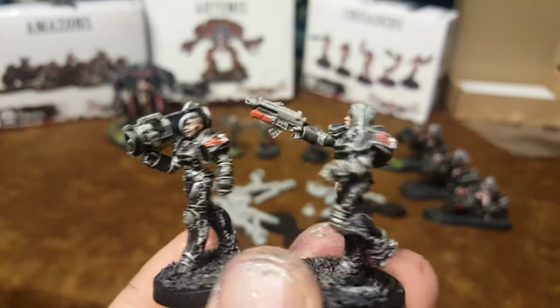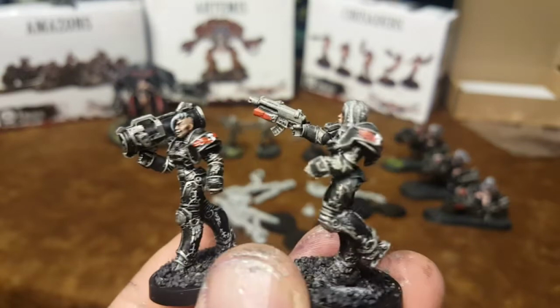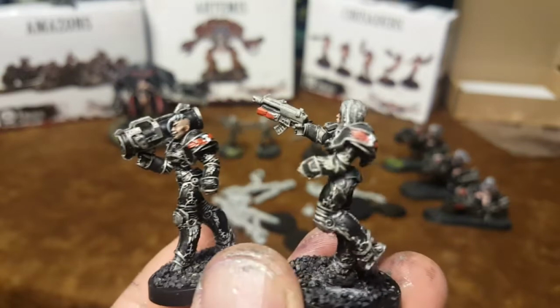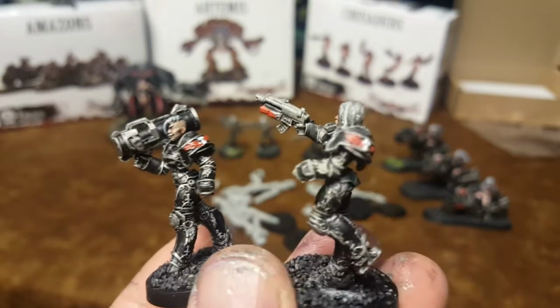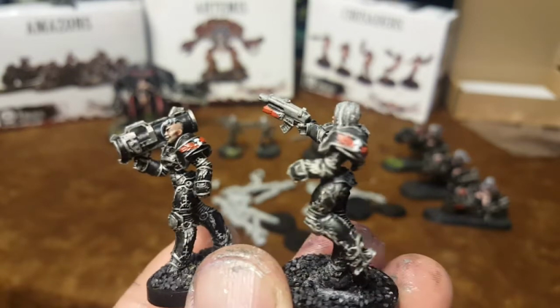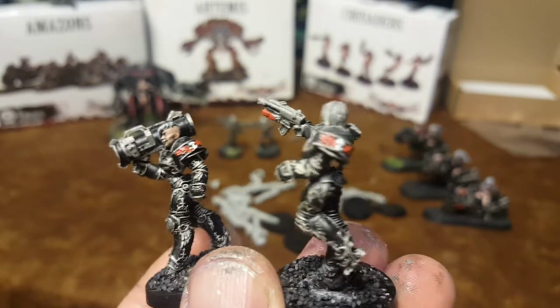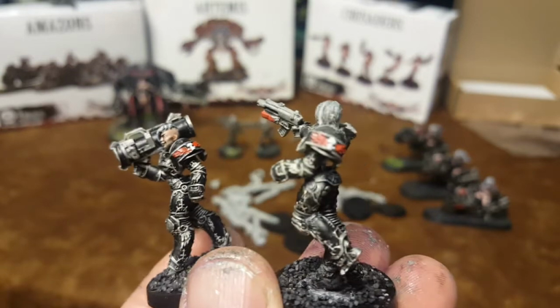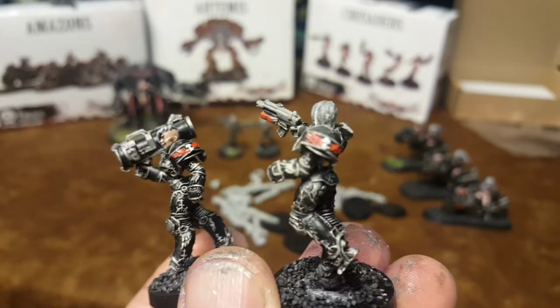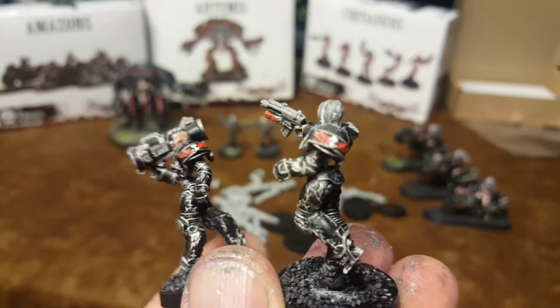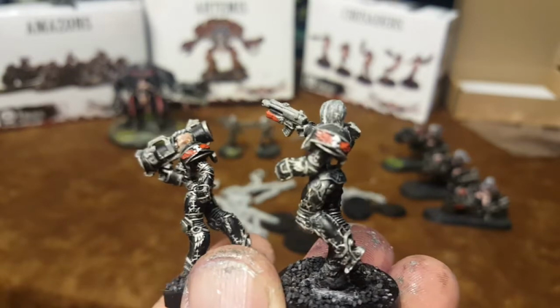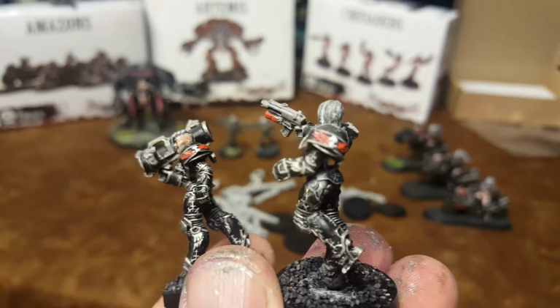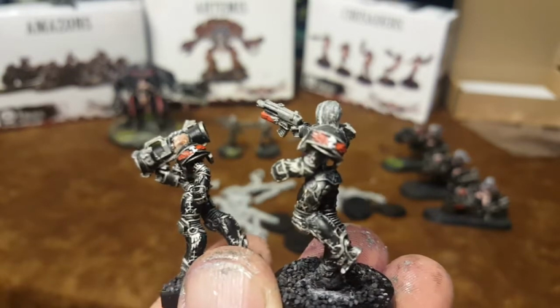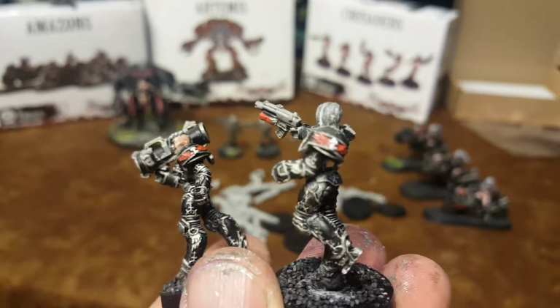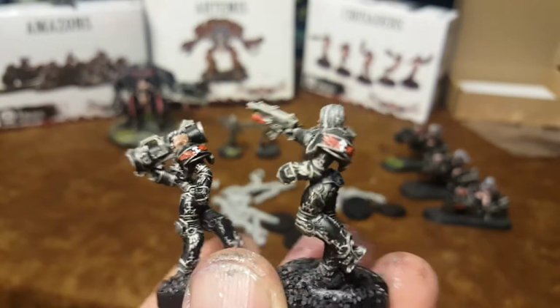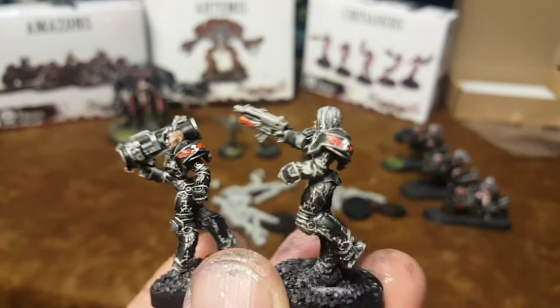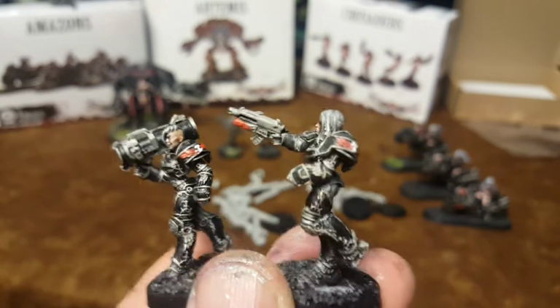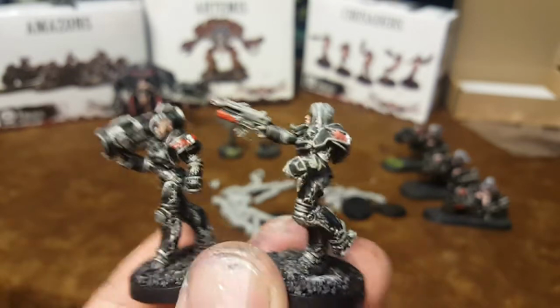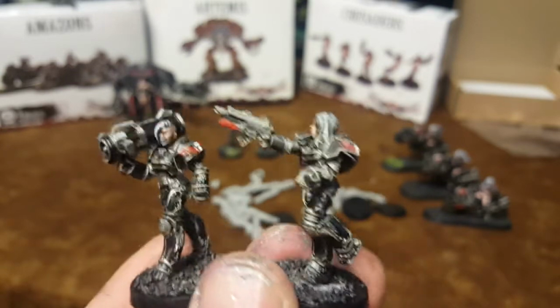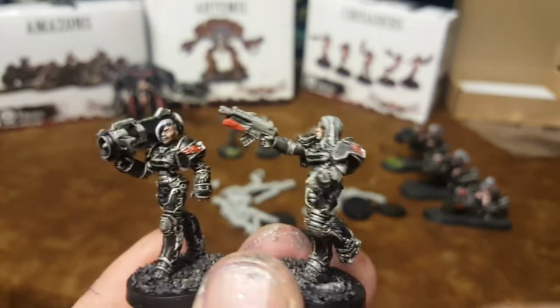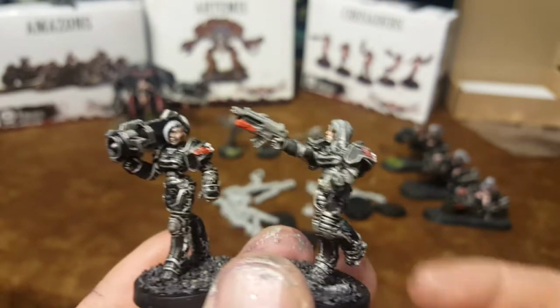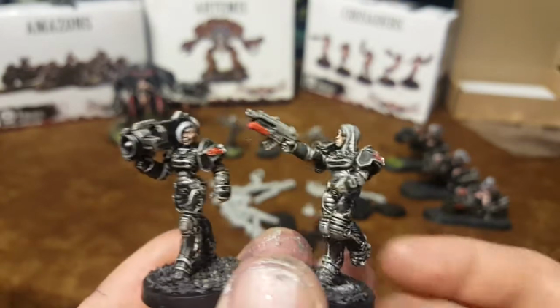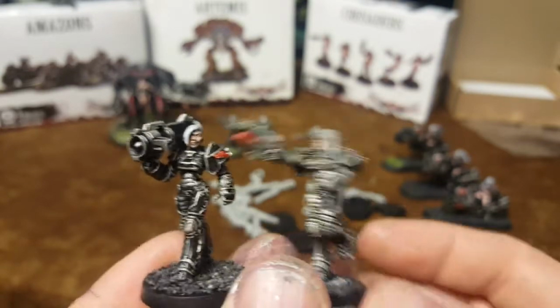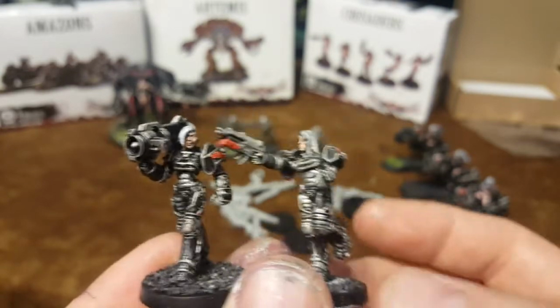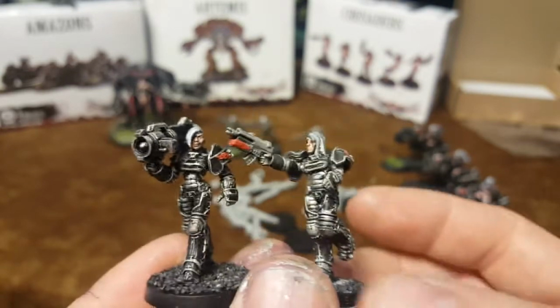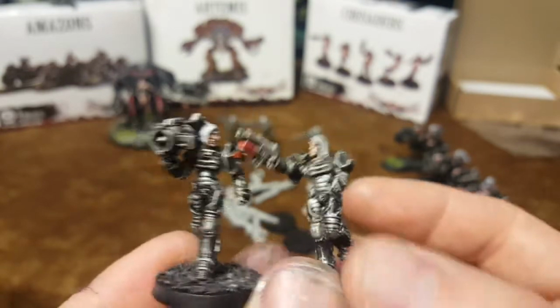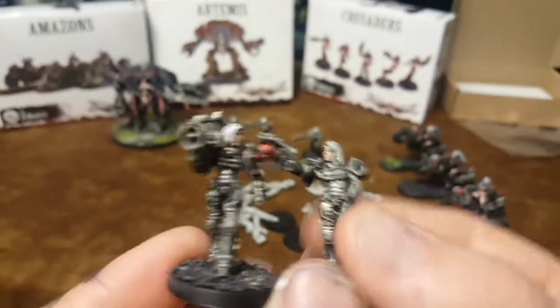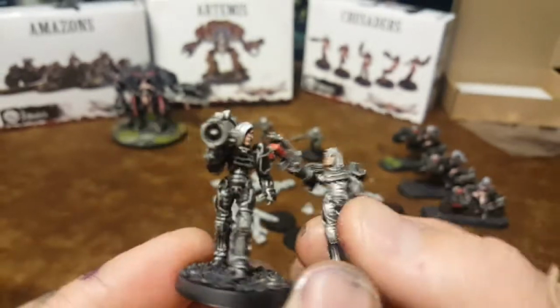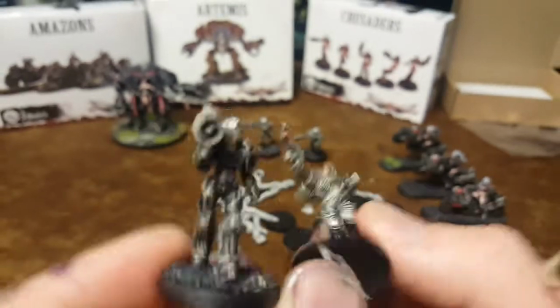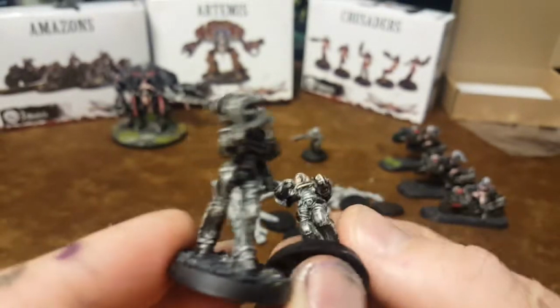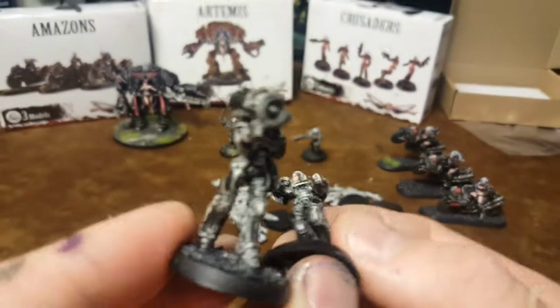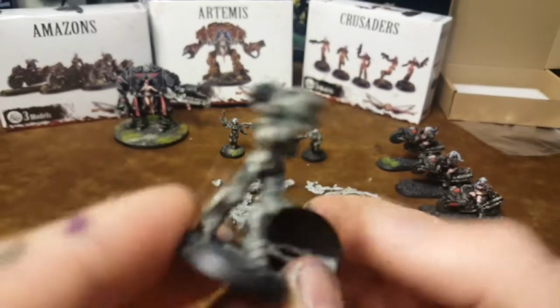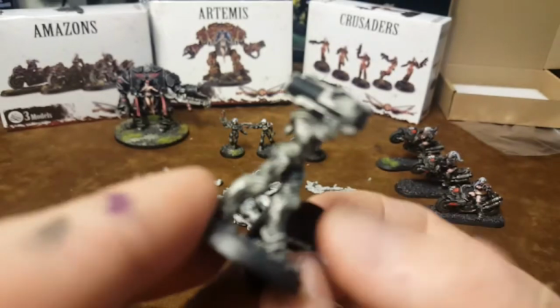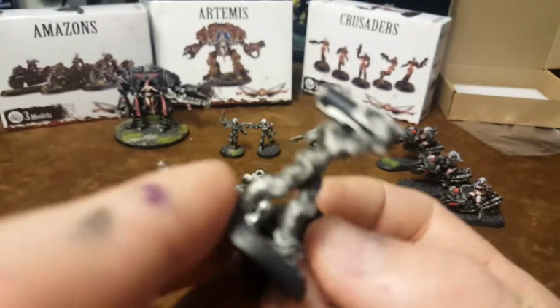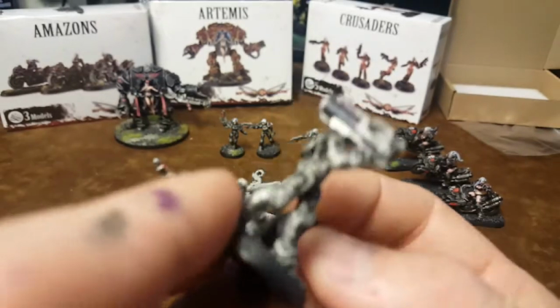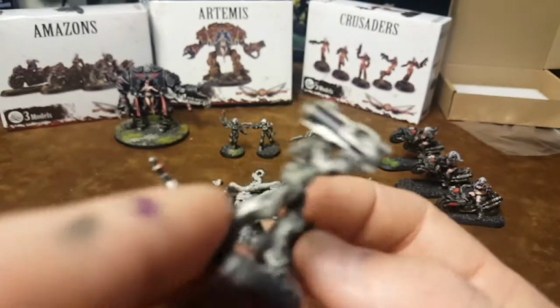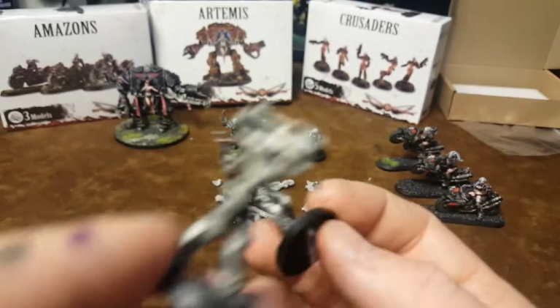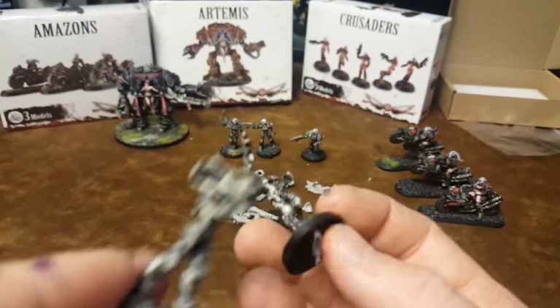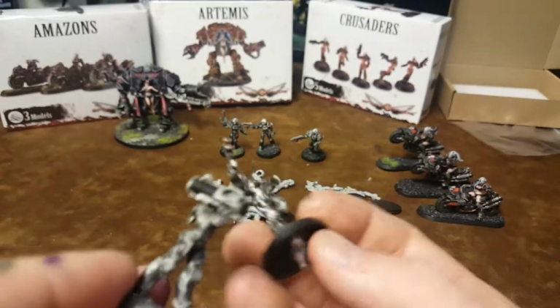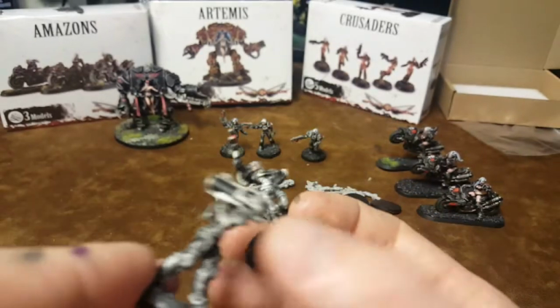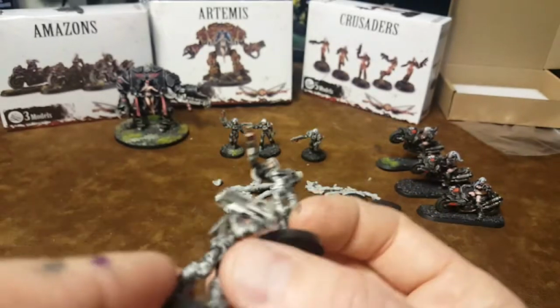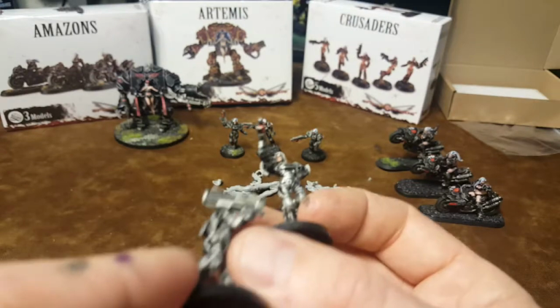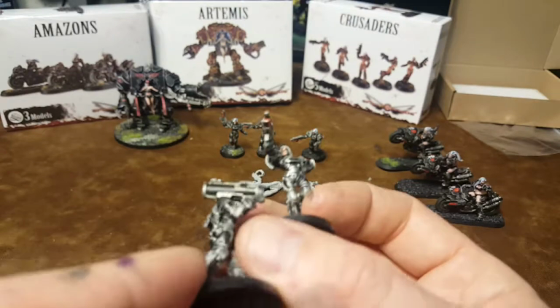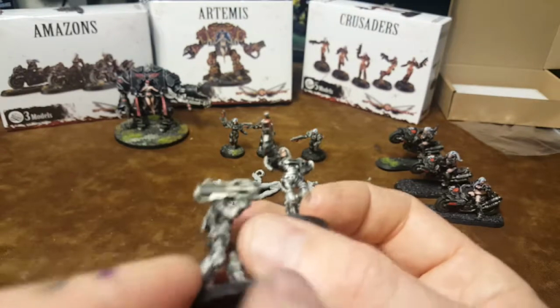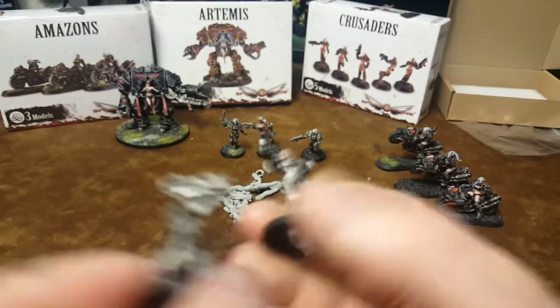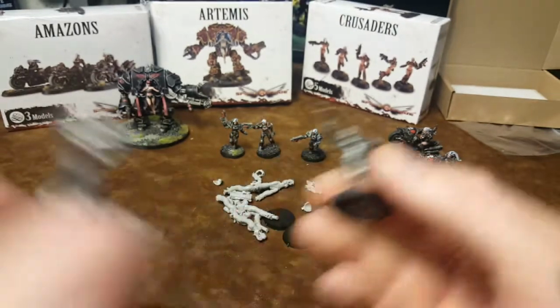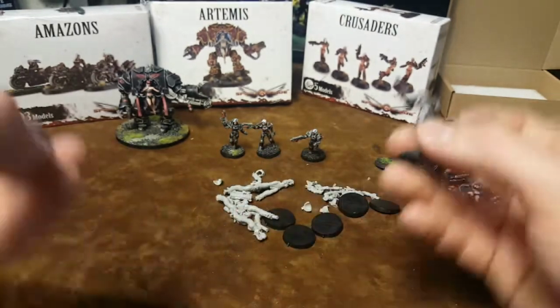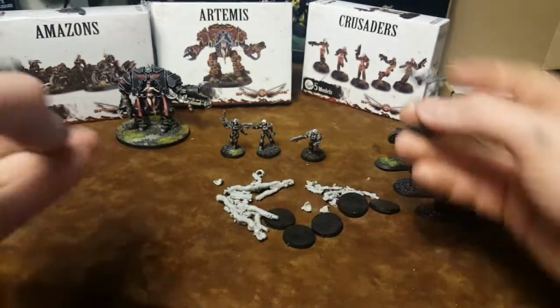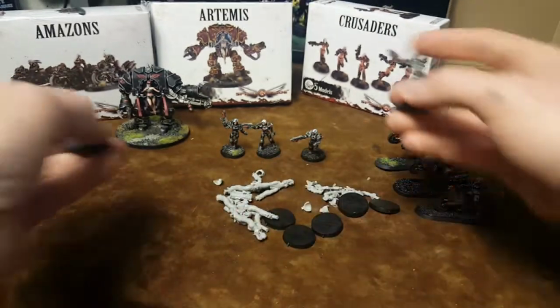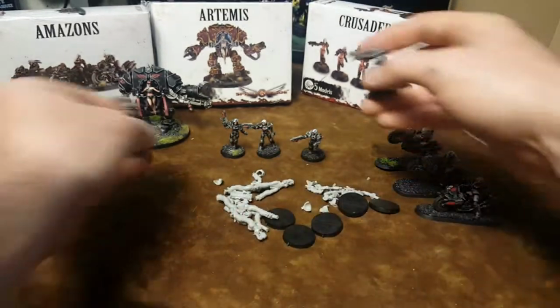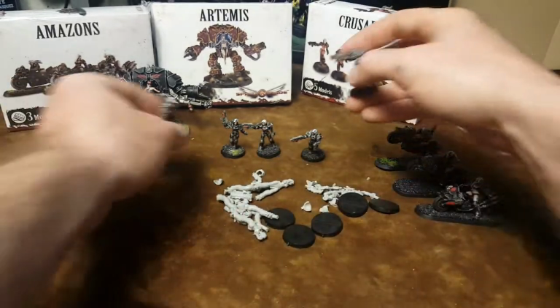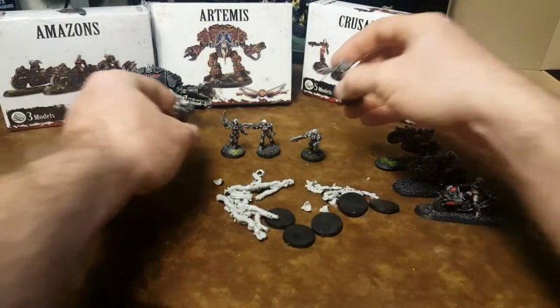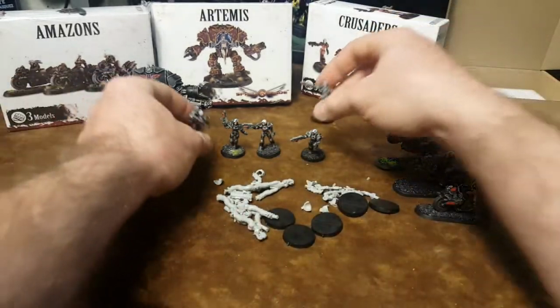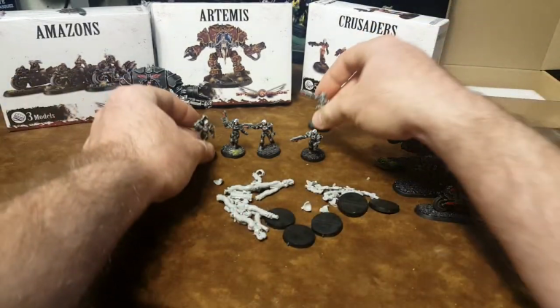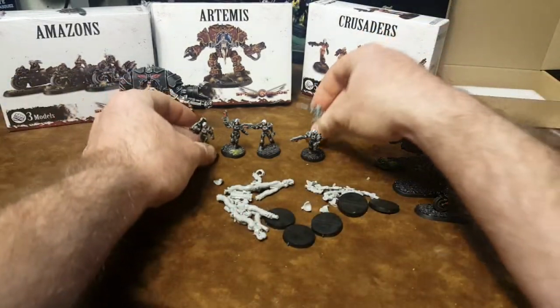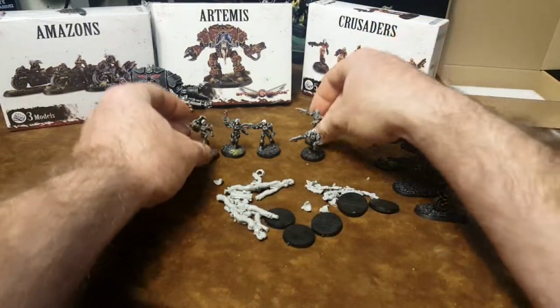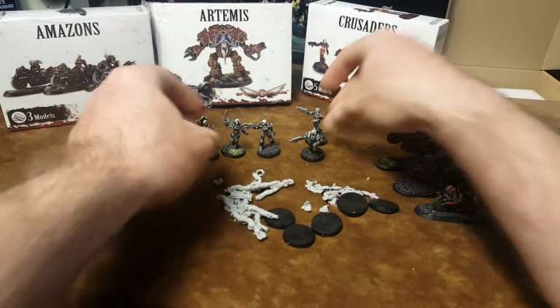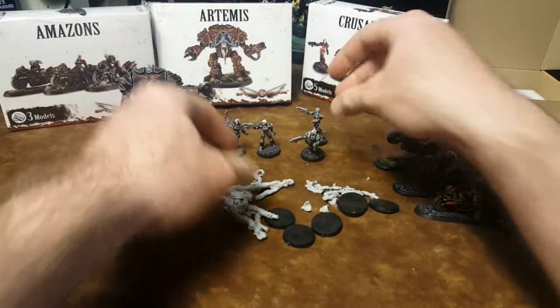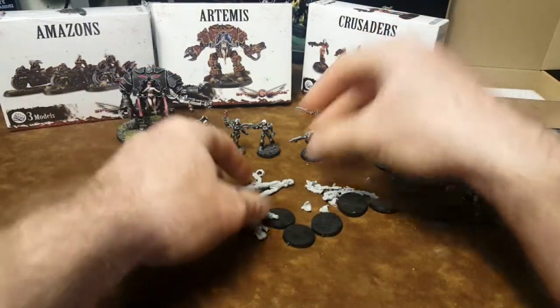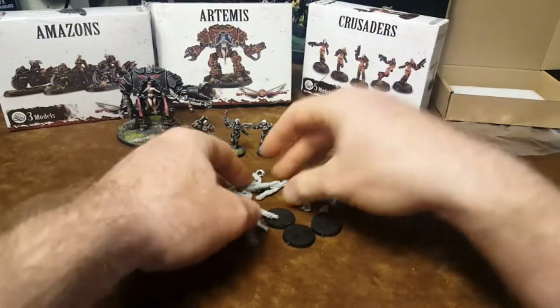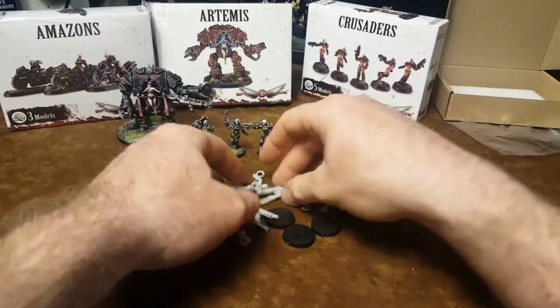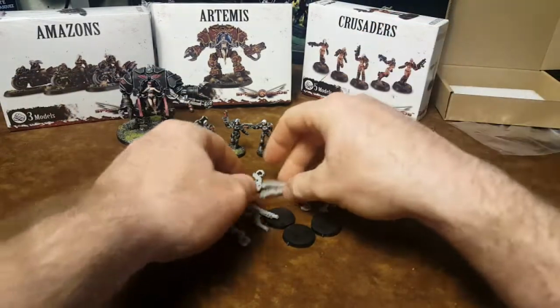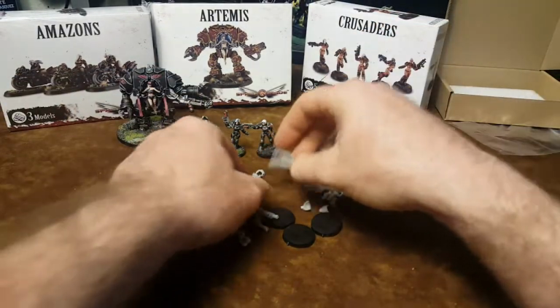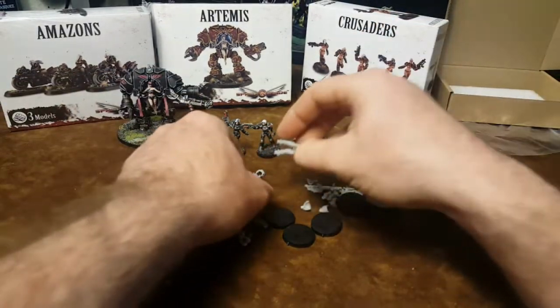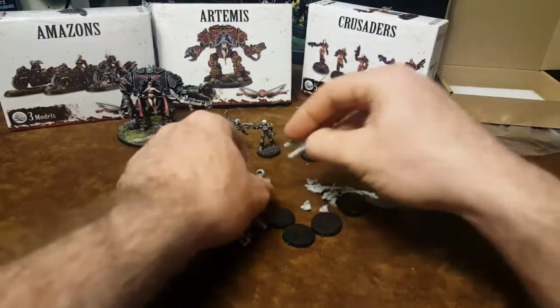I like the shoulder pads. You have different options — you could do them with or without the shoulder pads.